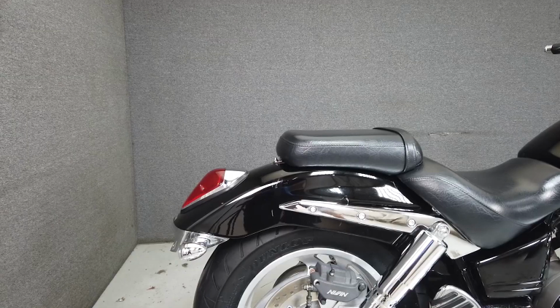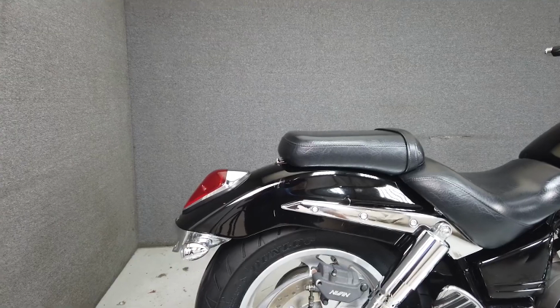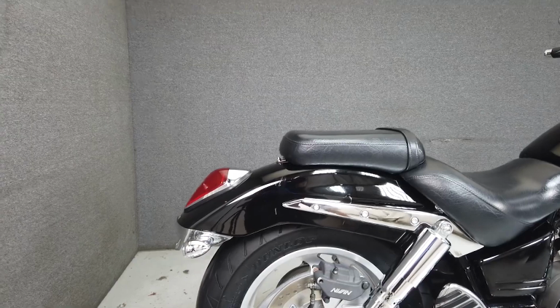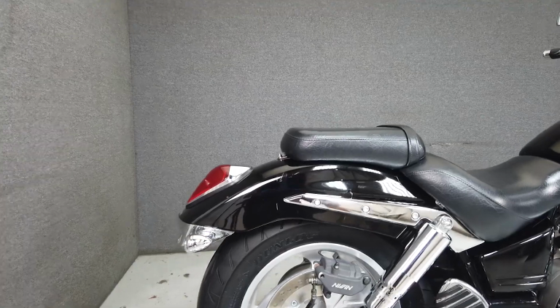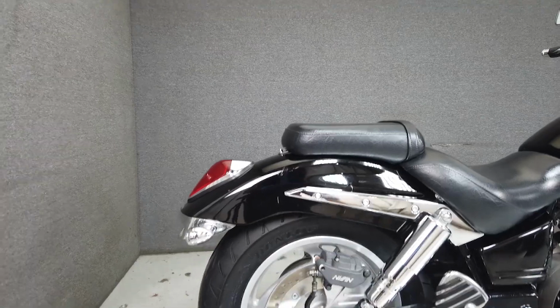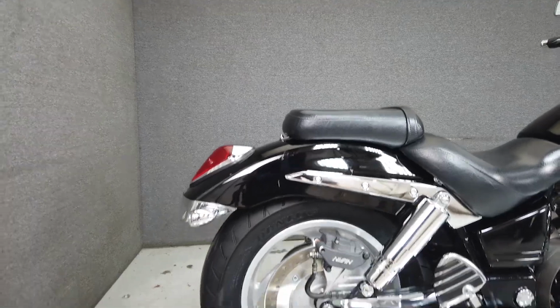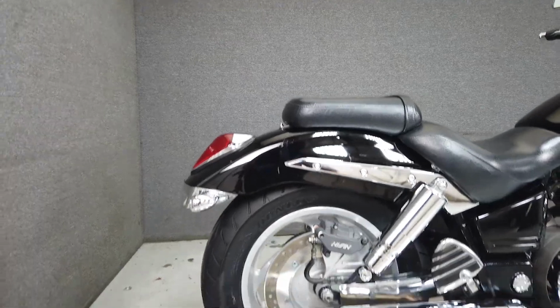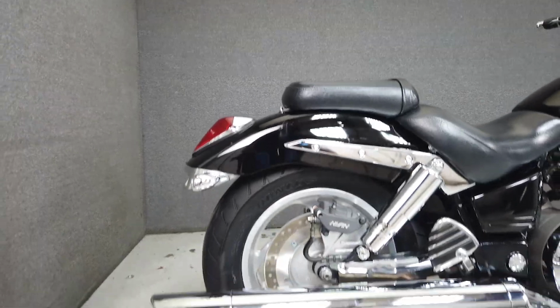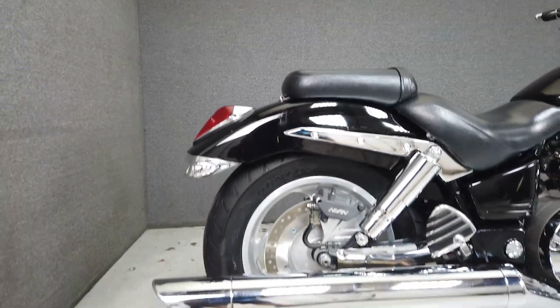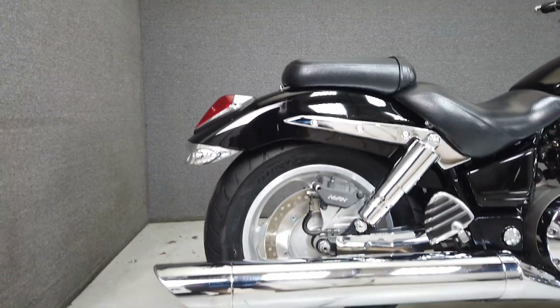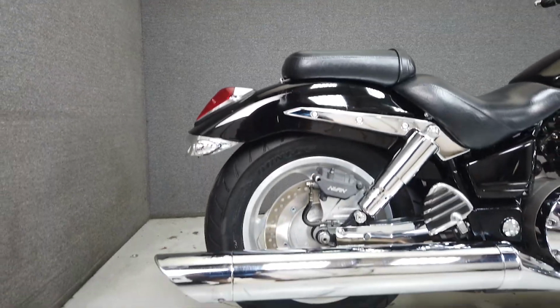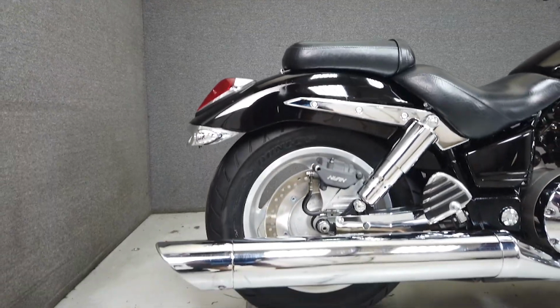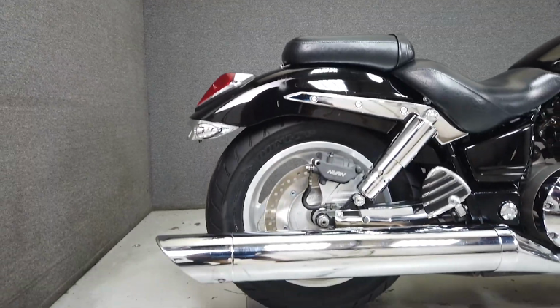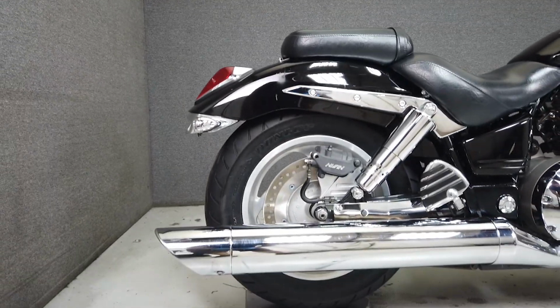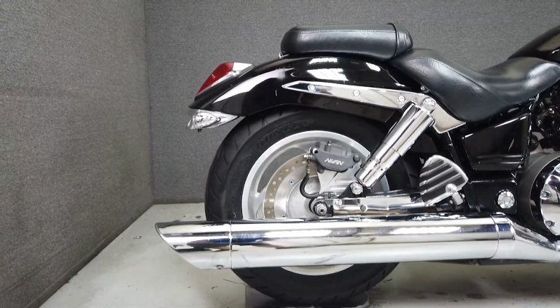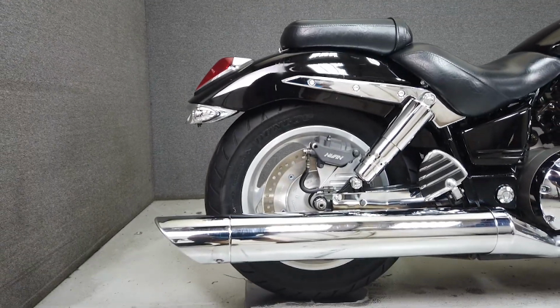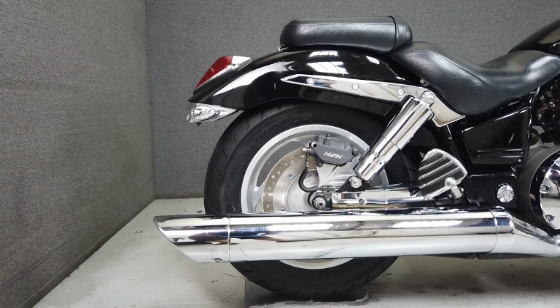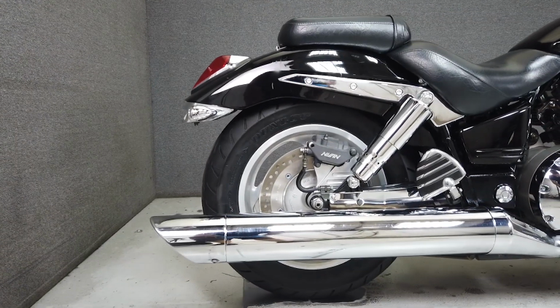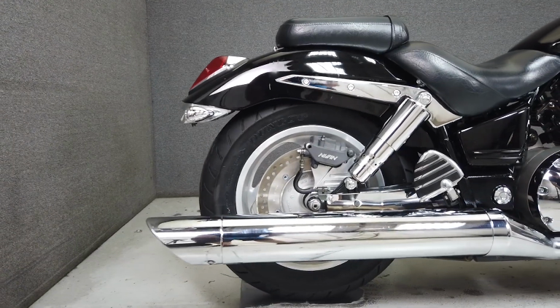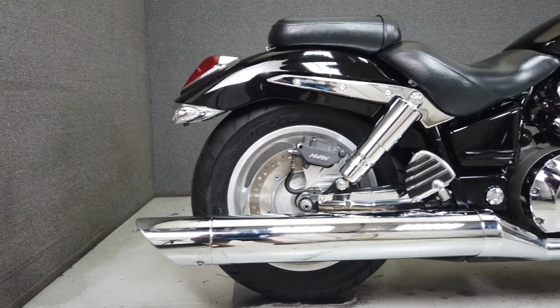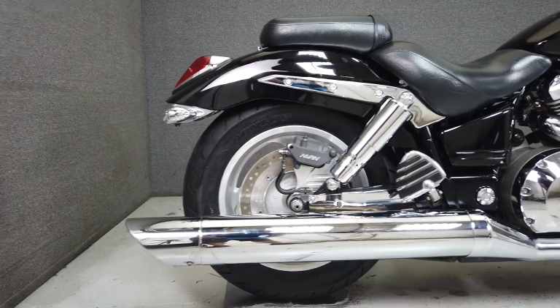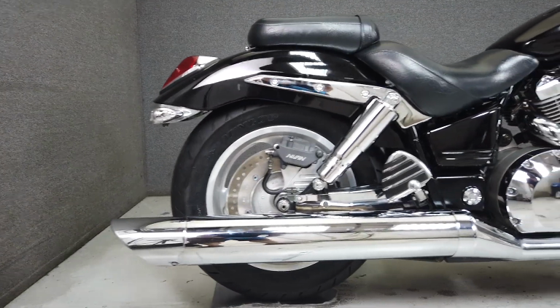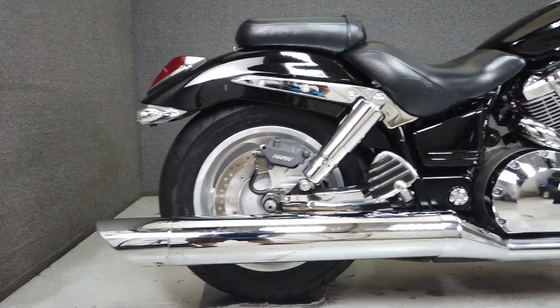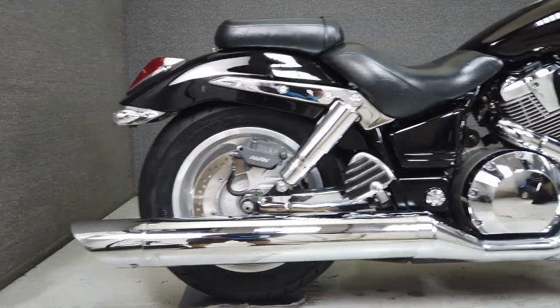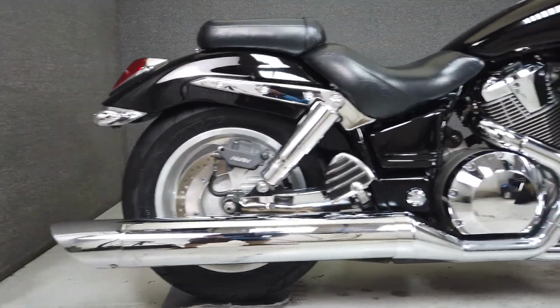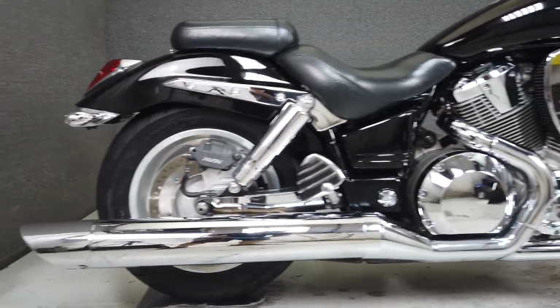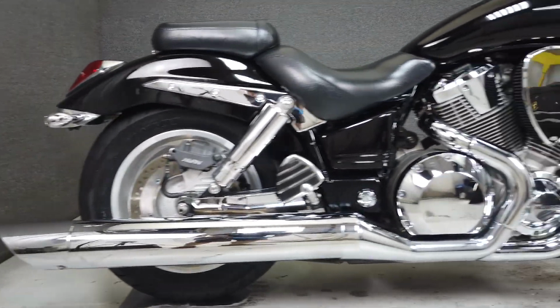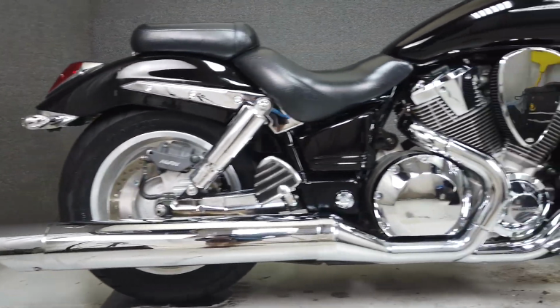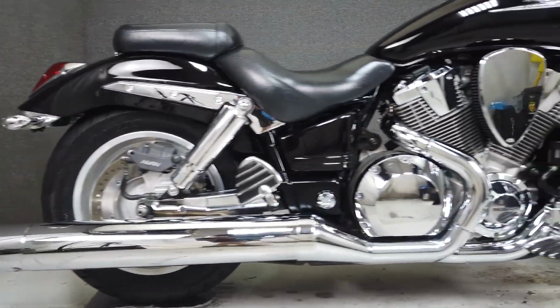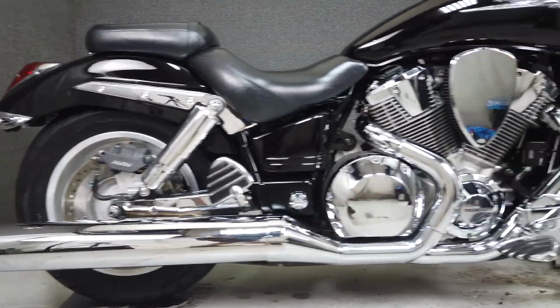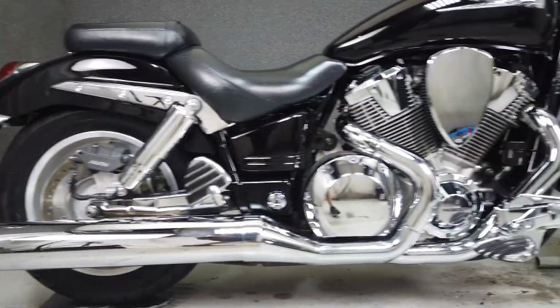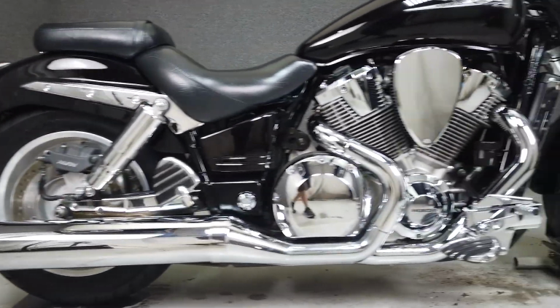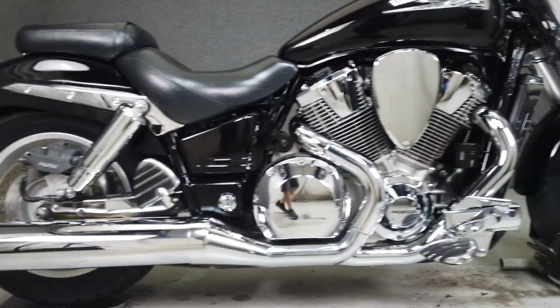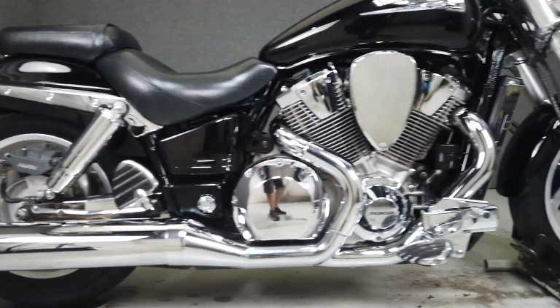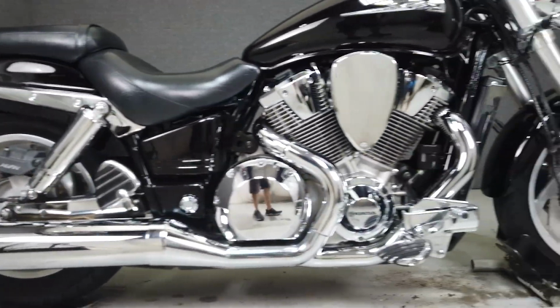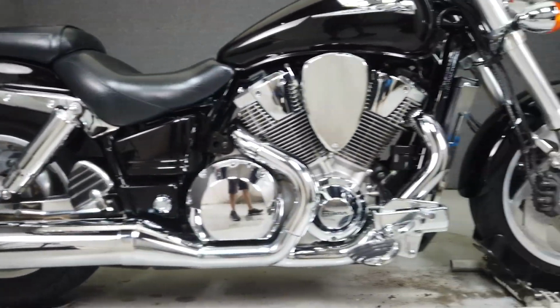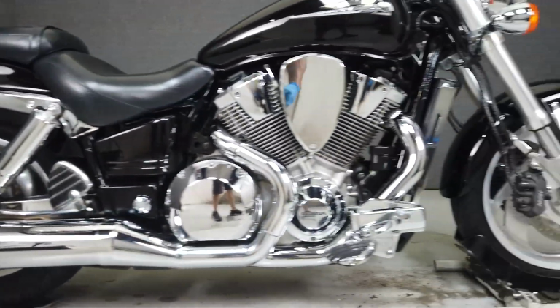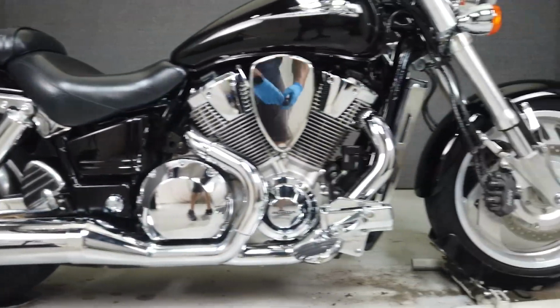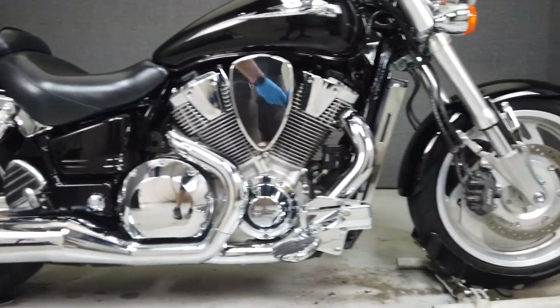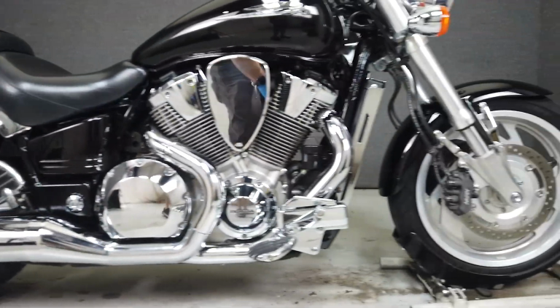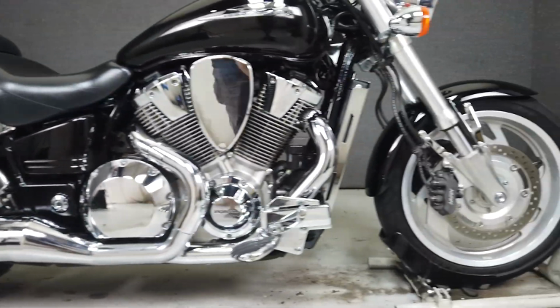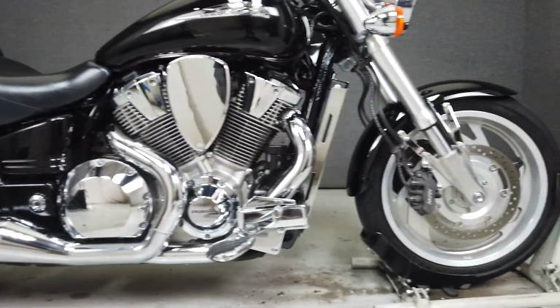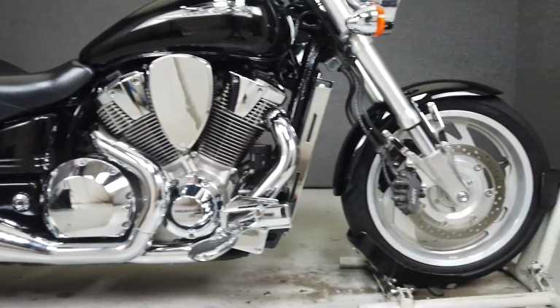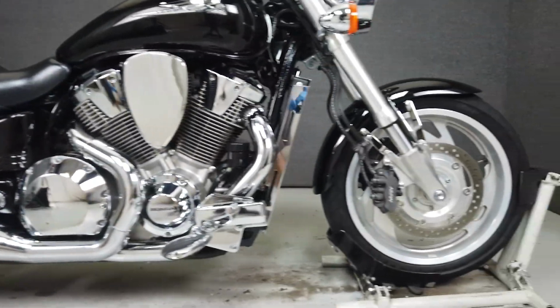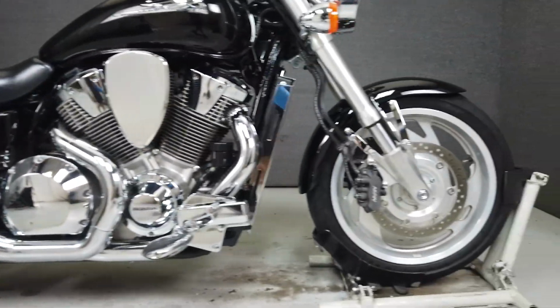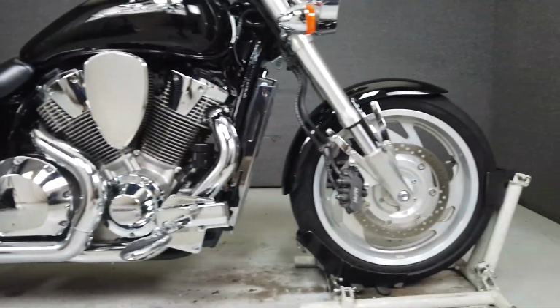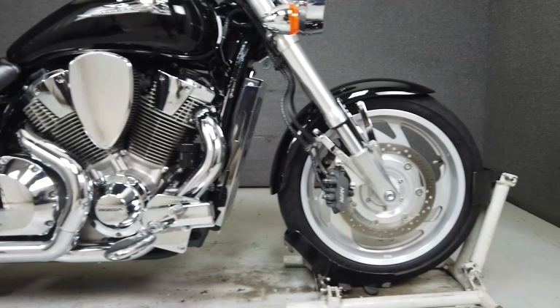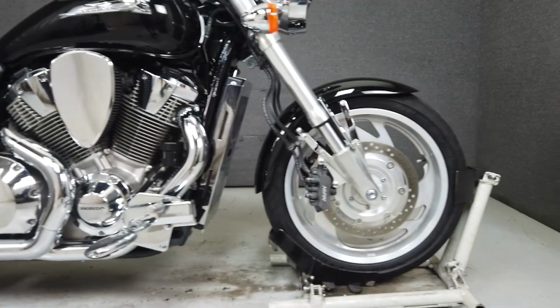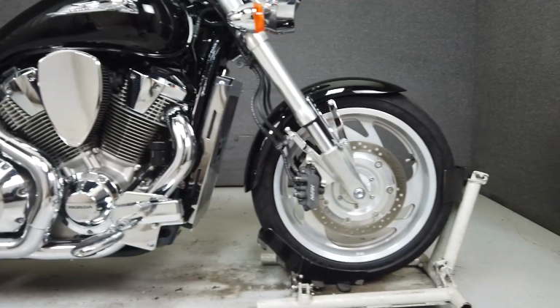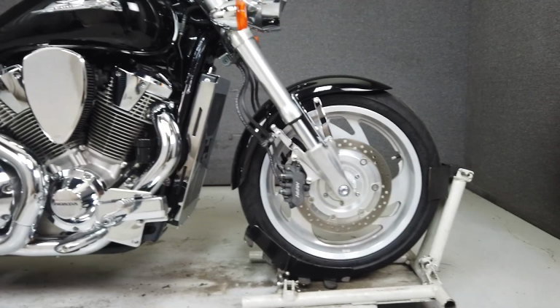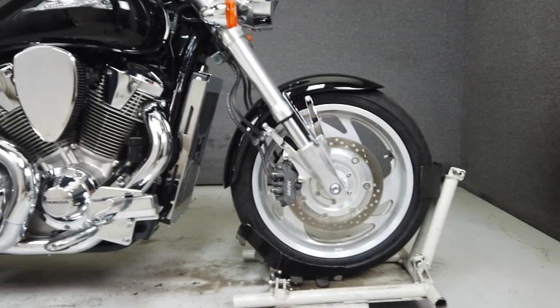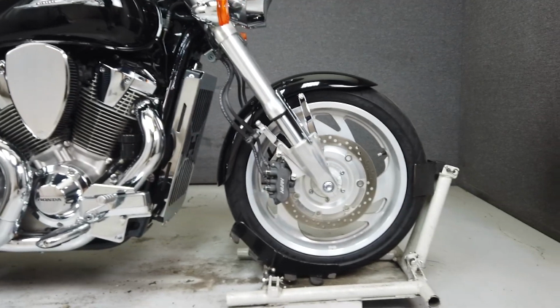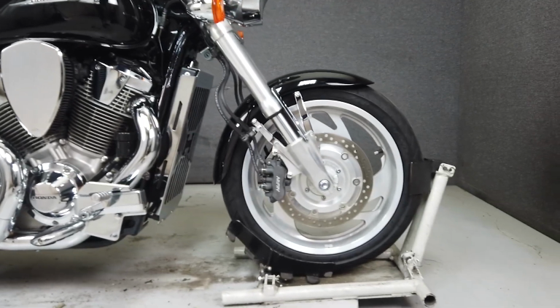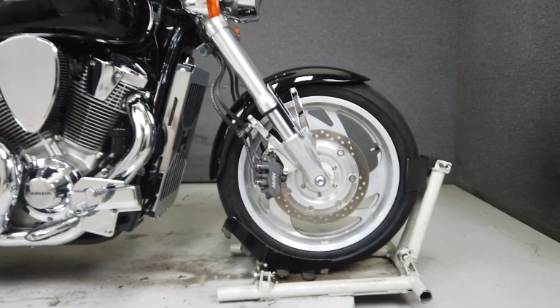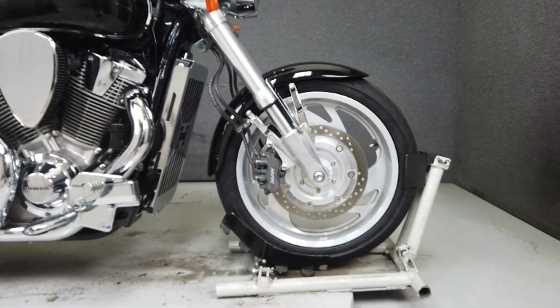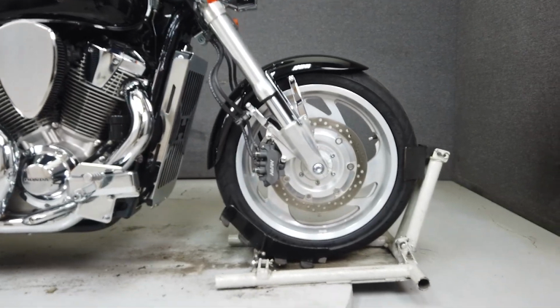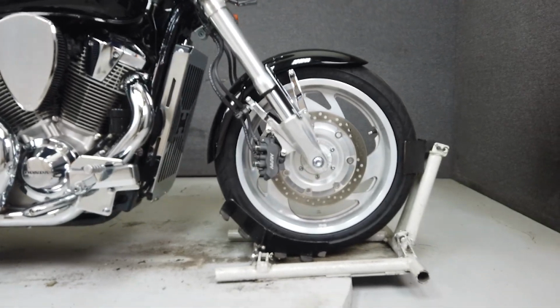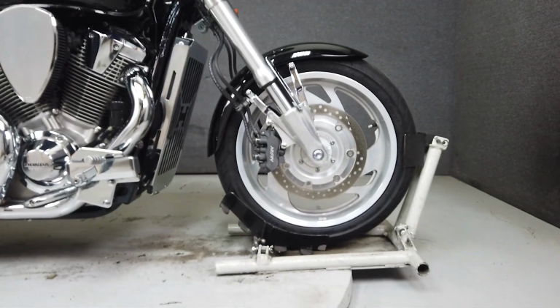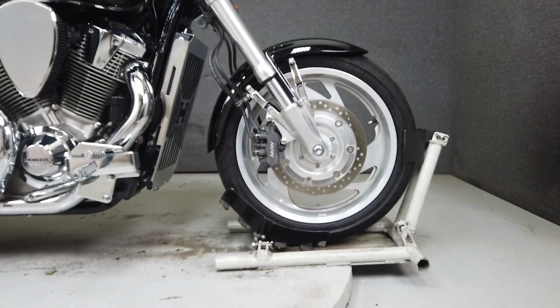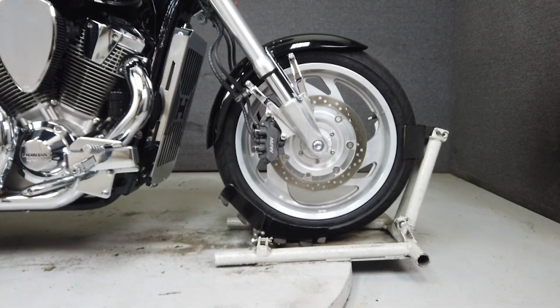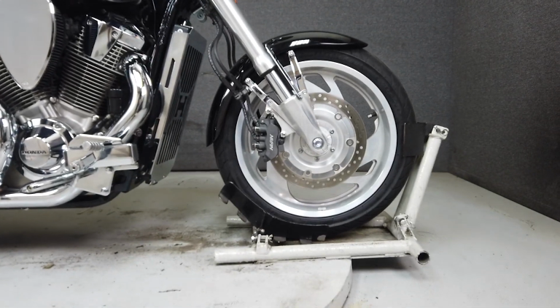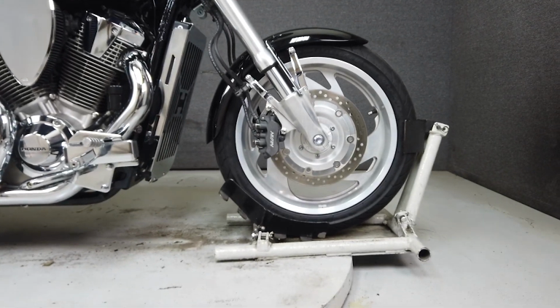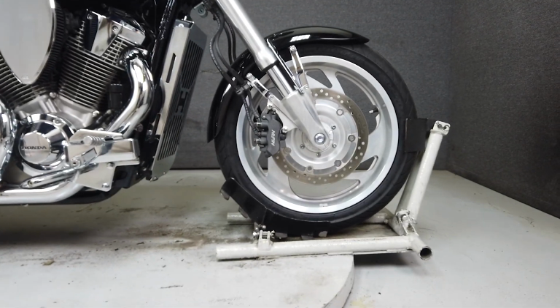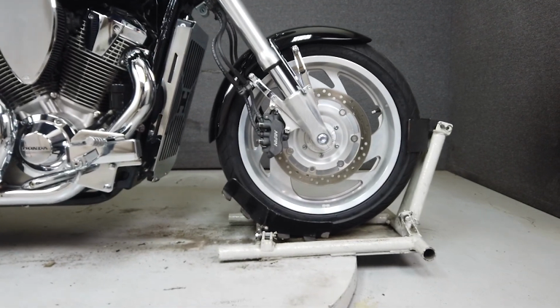It's been upgraded with an aftermarket intake, aftermarket grips, a radiator cover, driver footpegs, passenger footpegs, and rear turn signals.